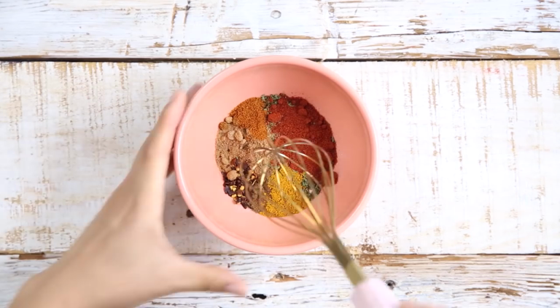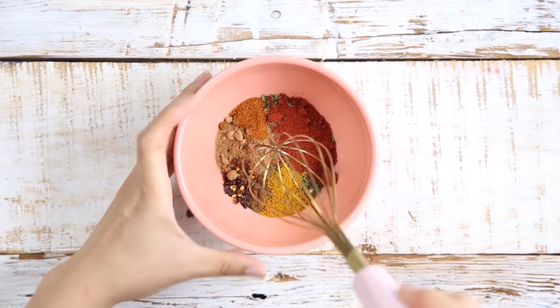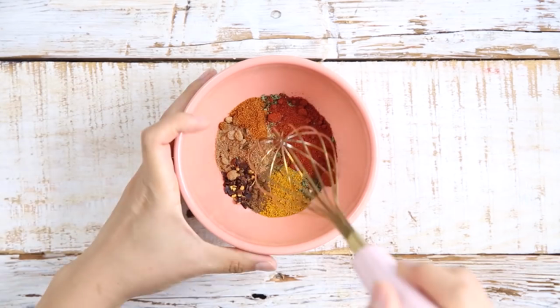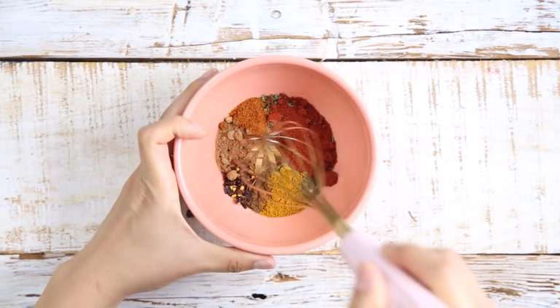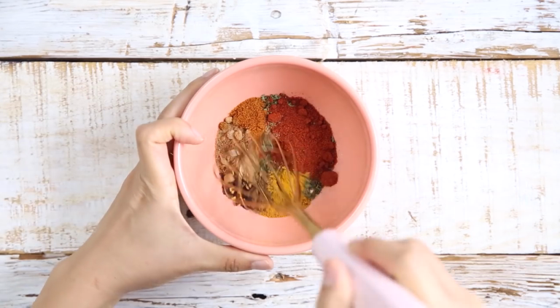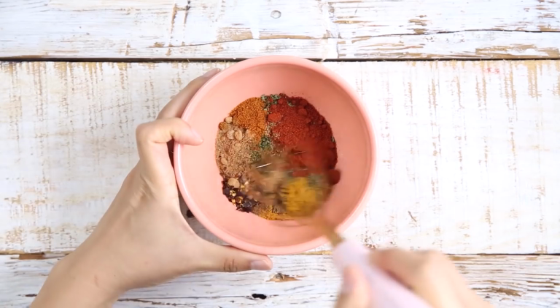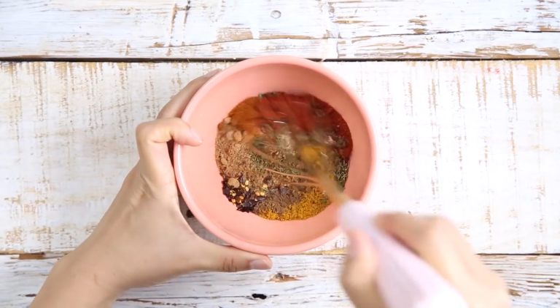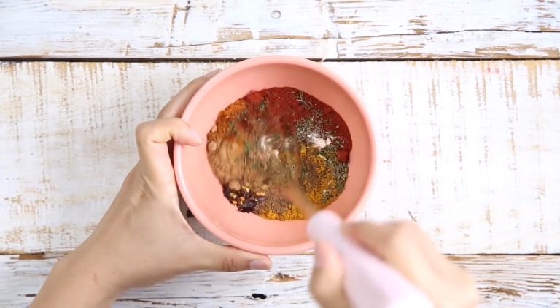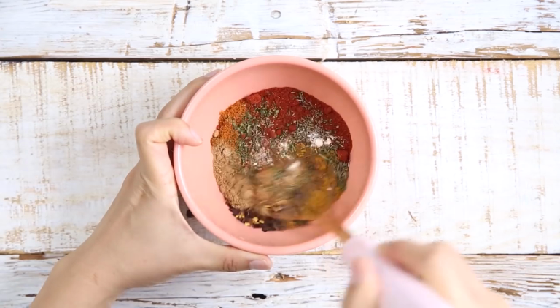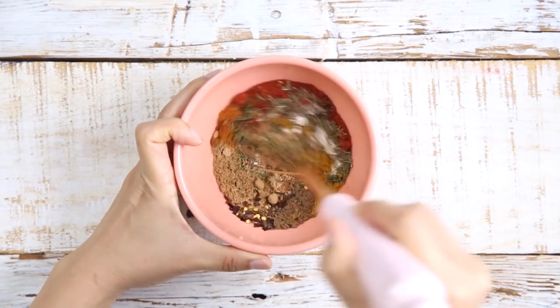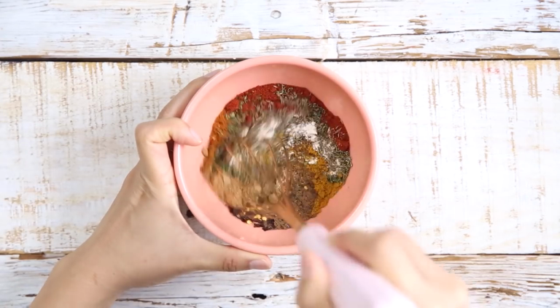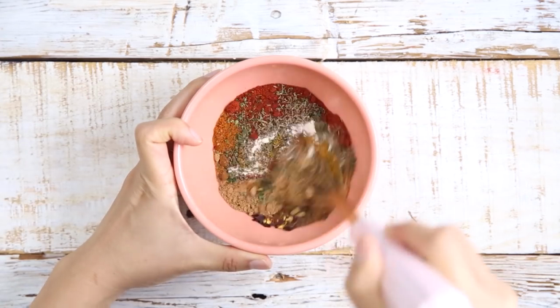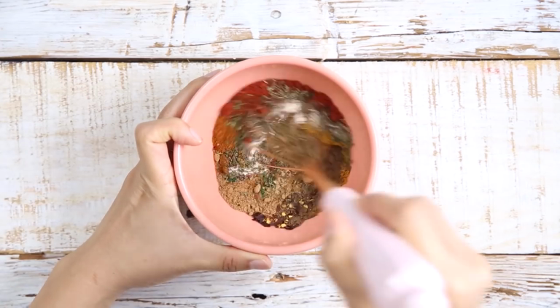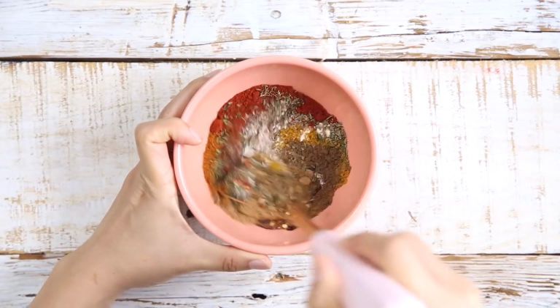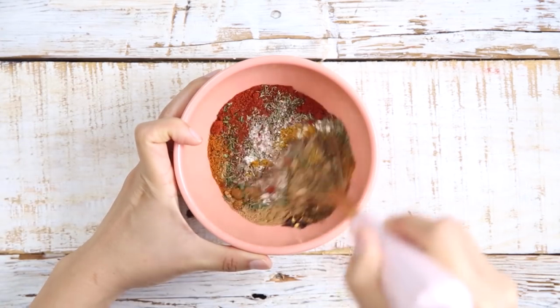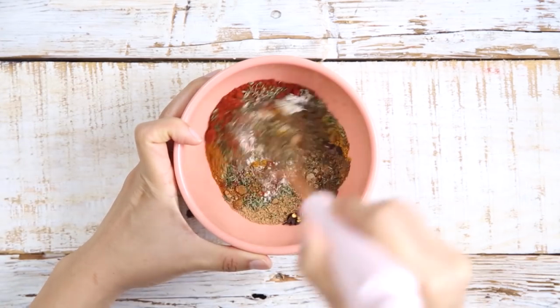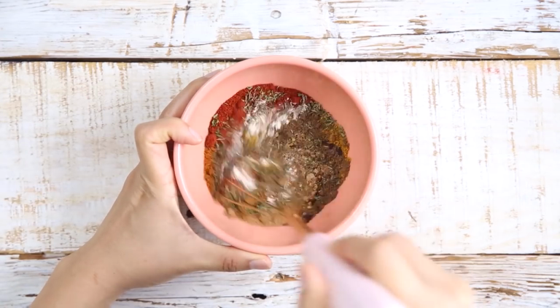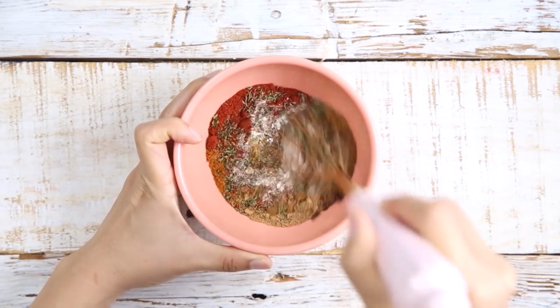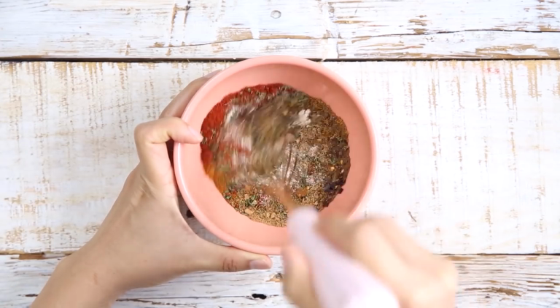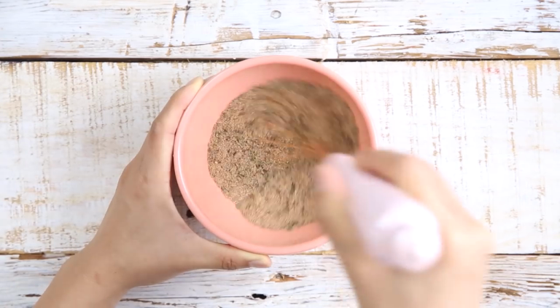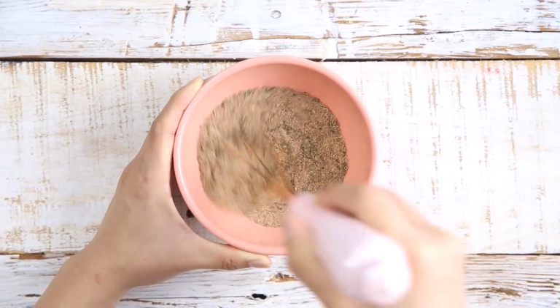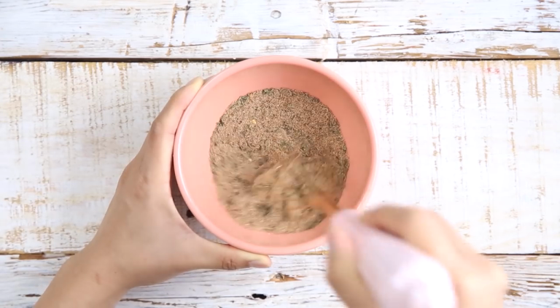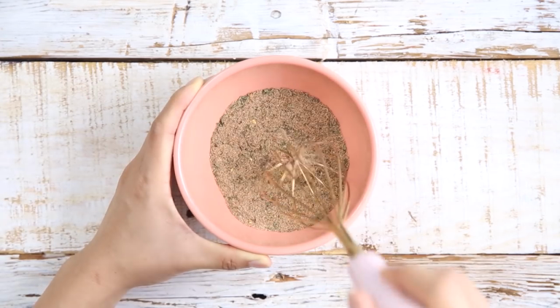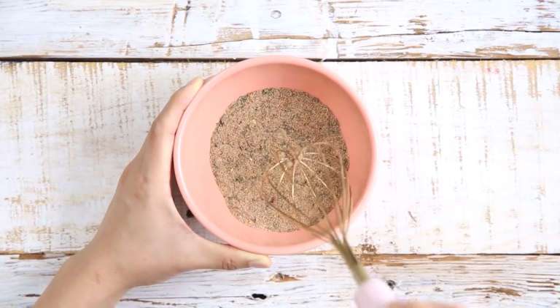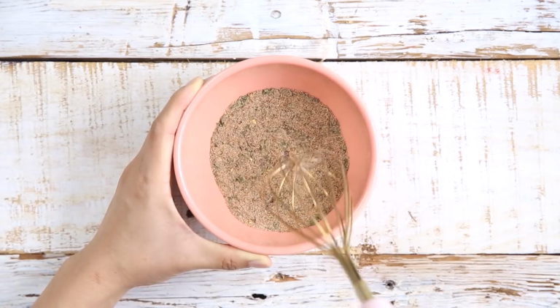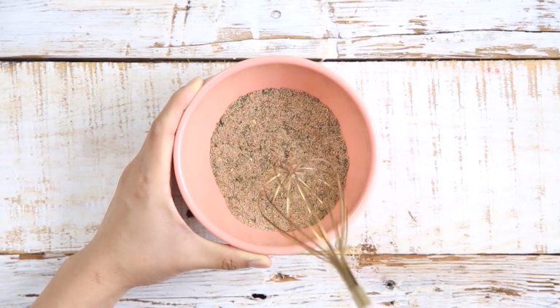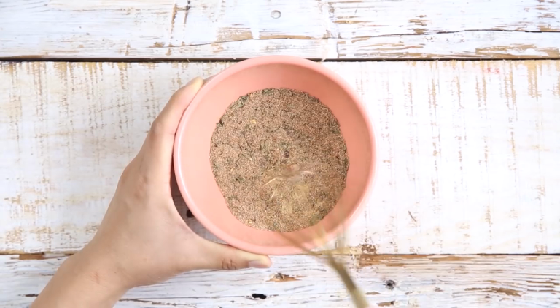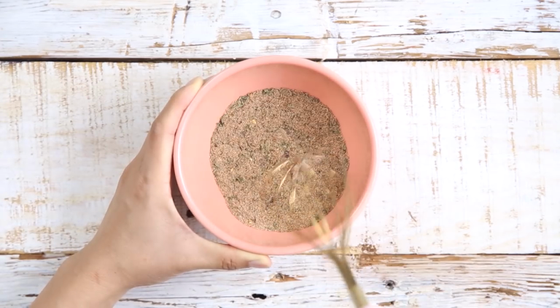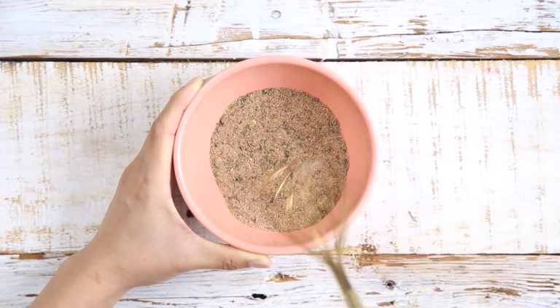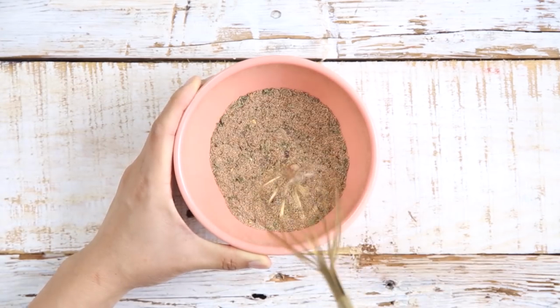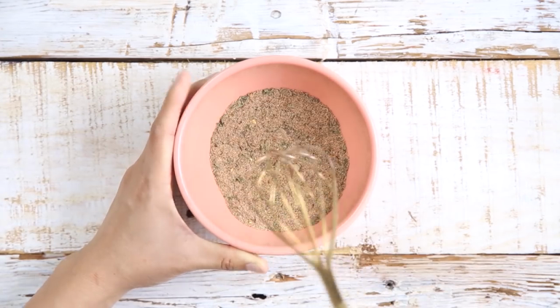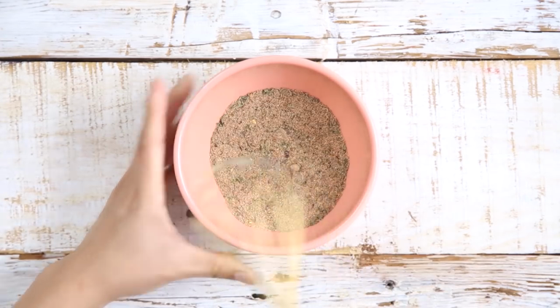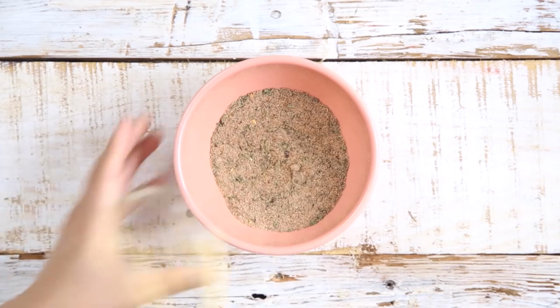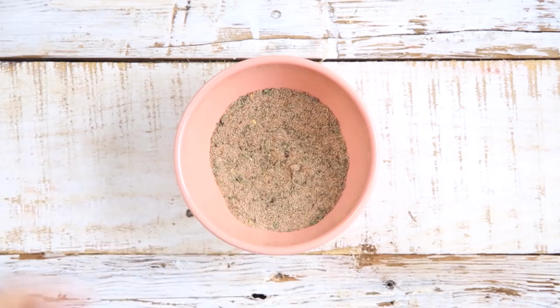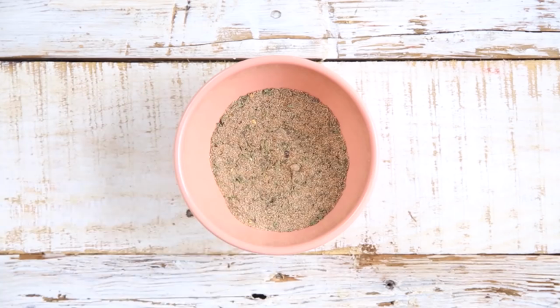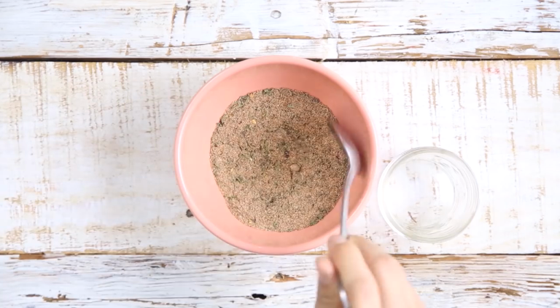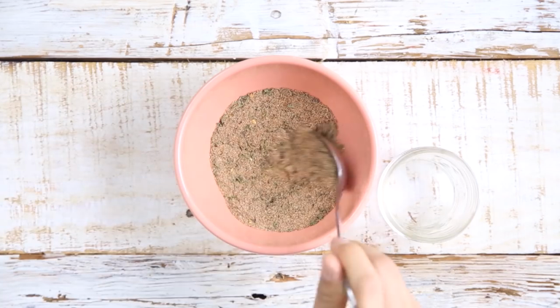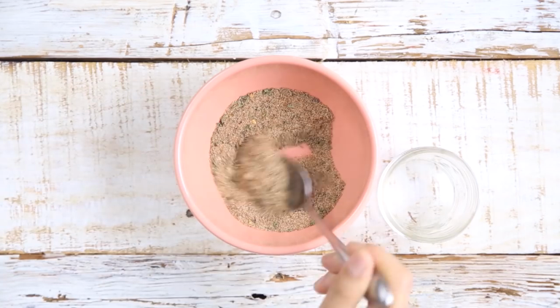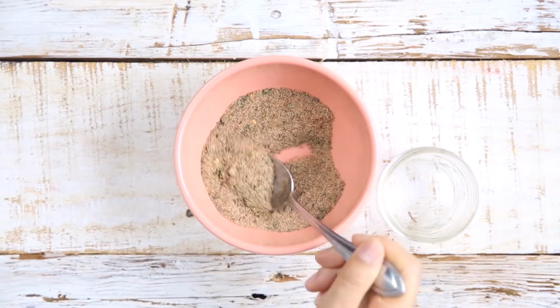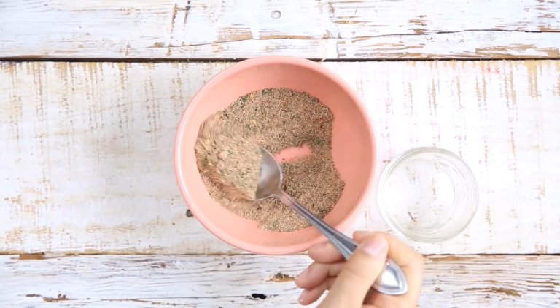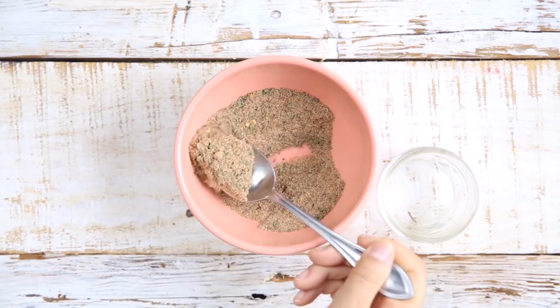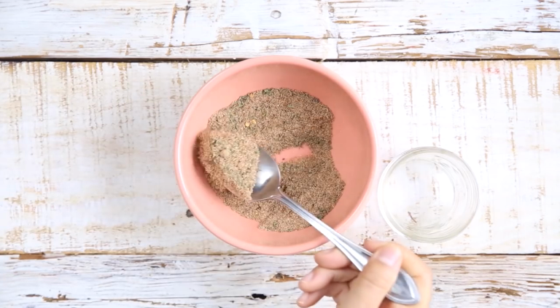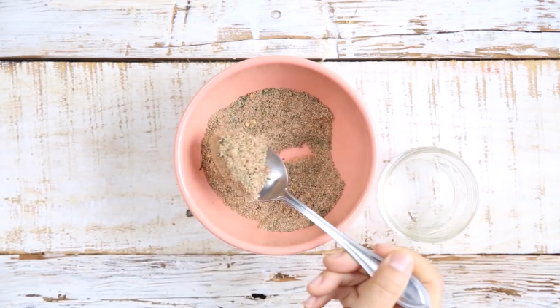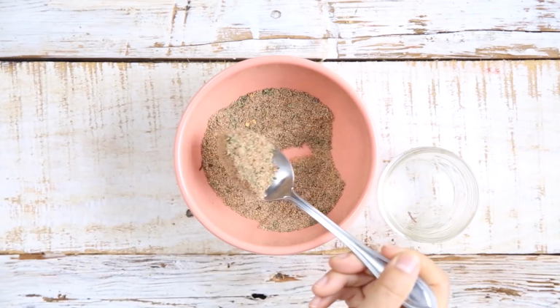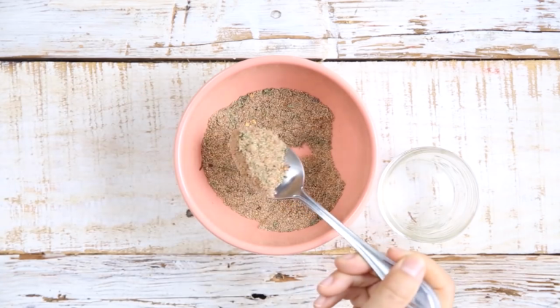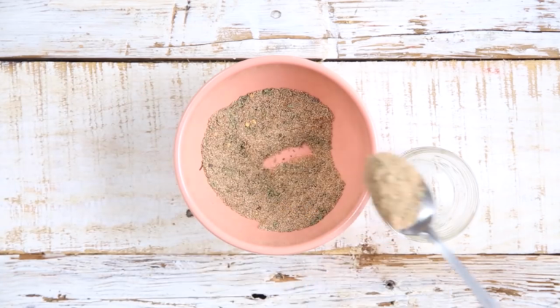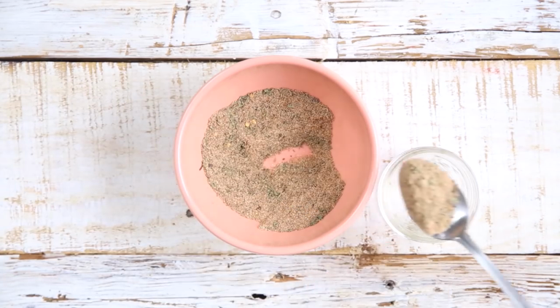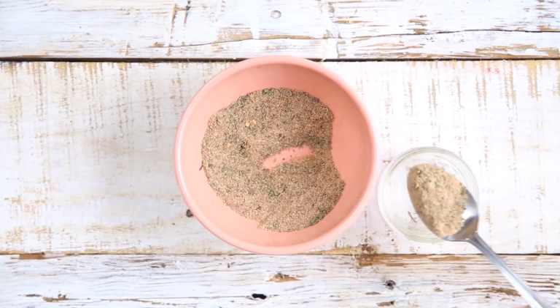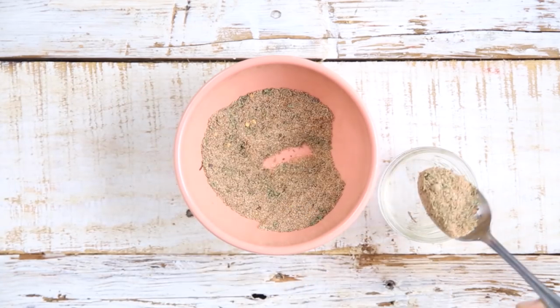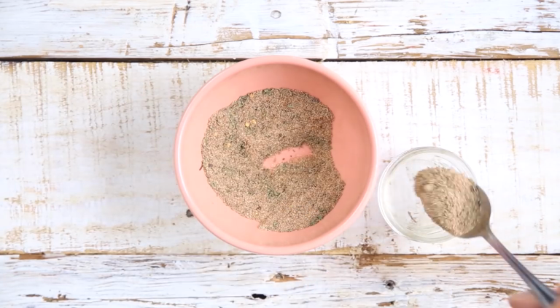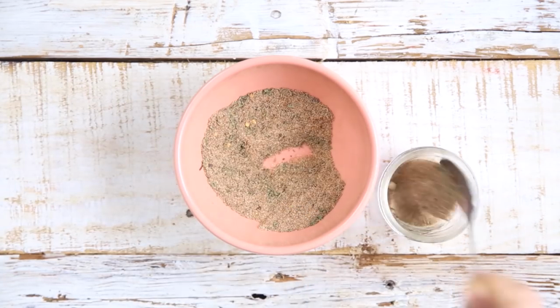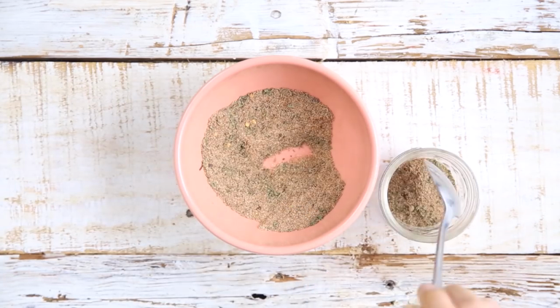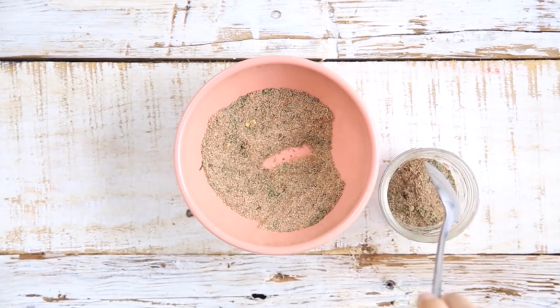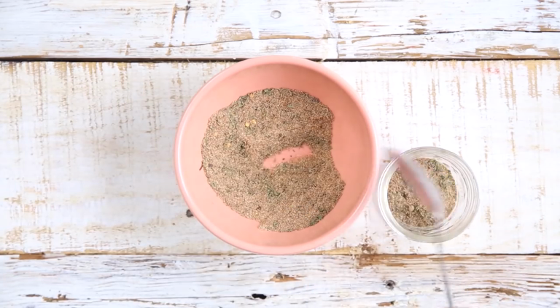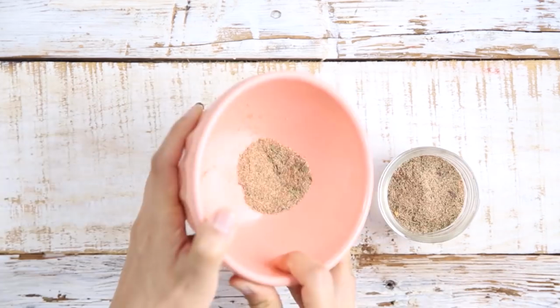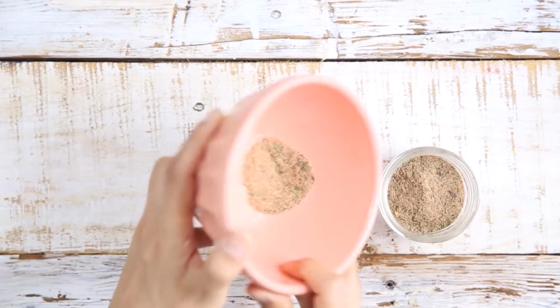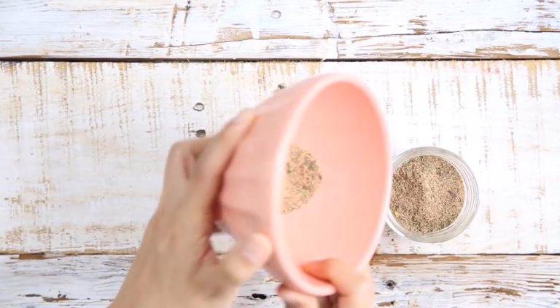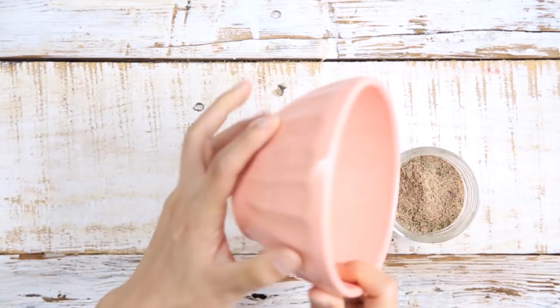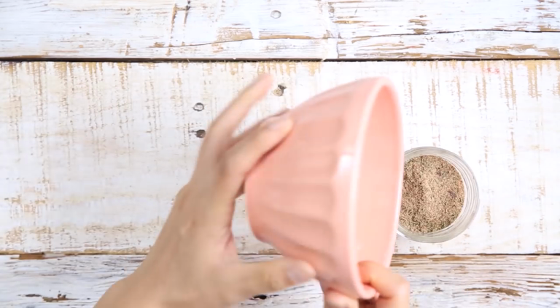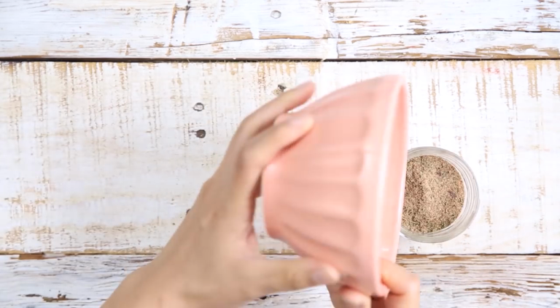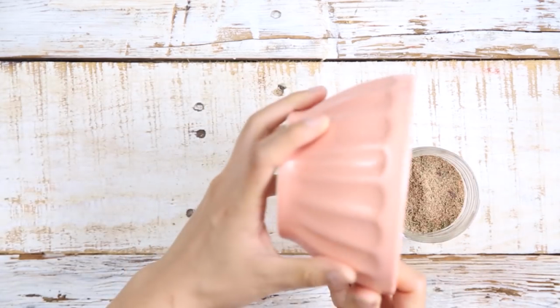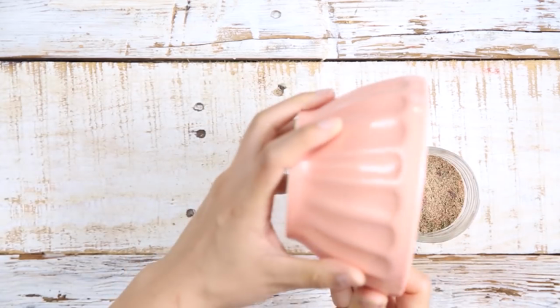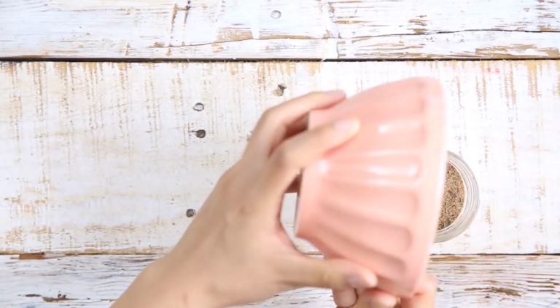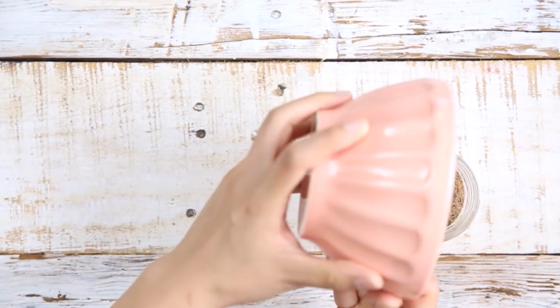Give it a good mix, and now I'm going to transfer it to my glass container for future use.